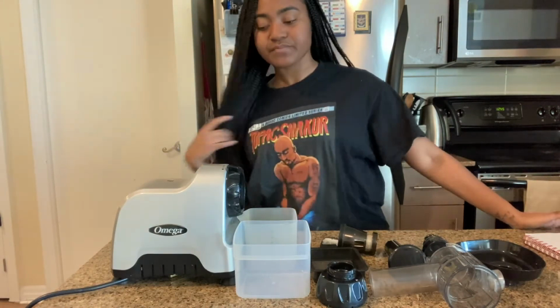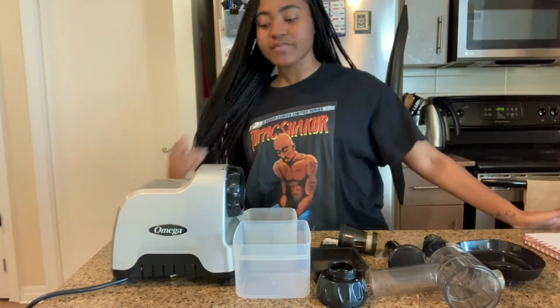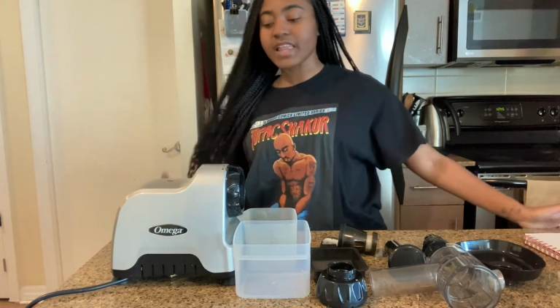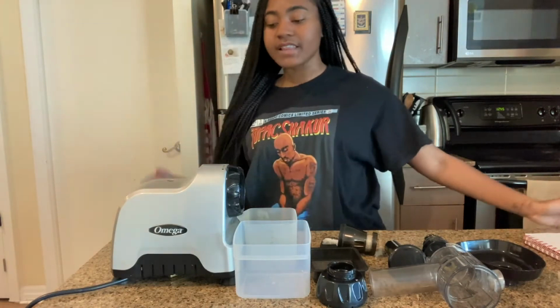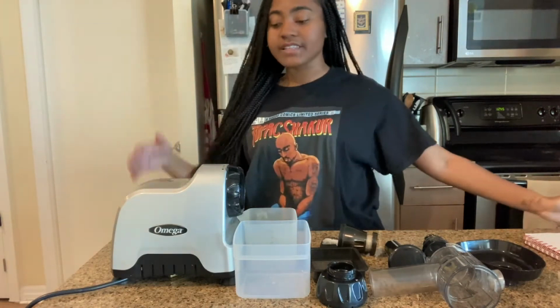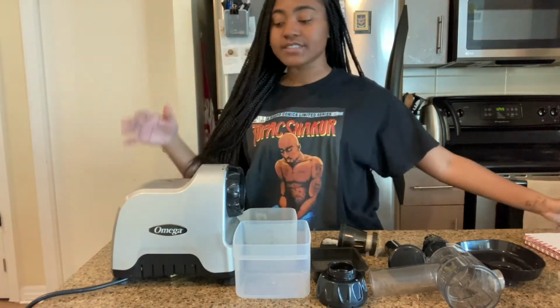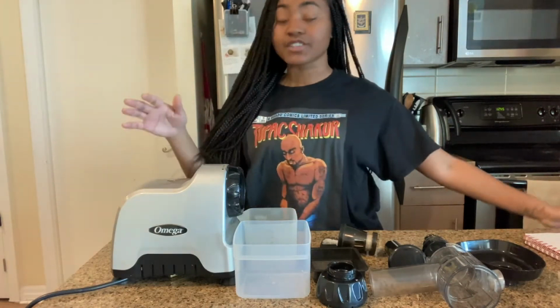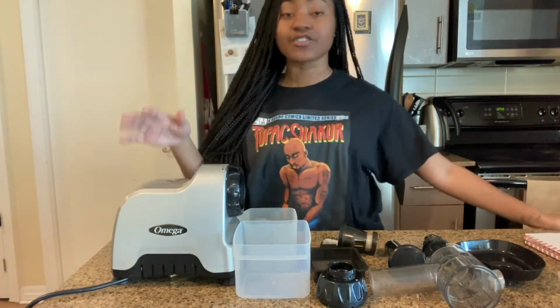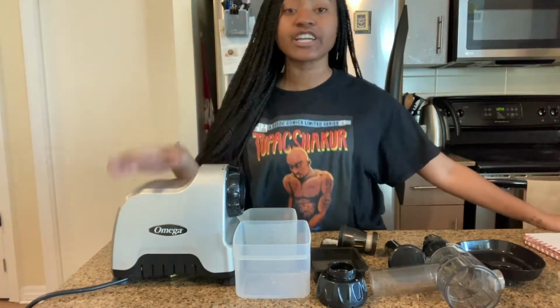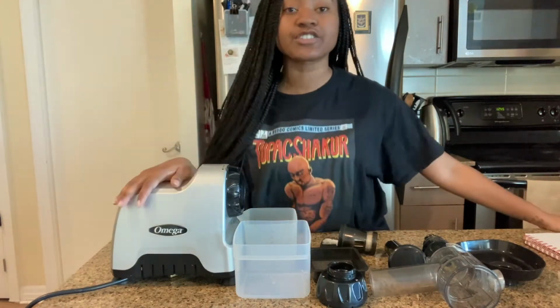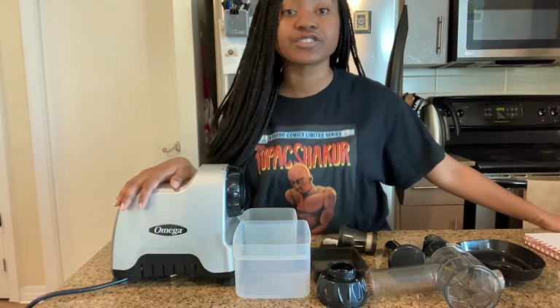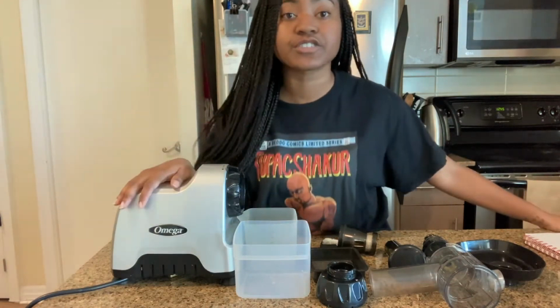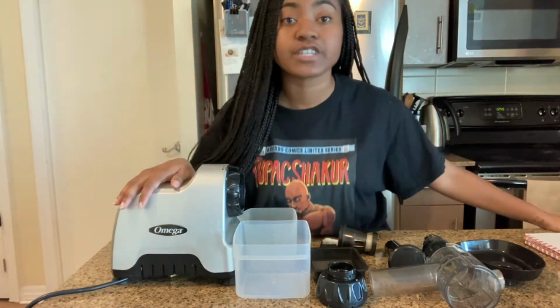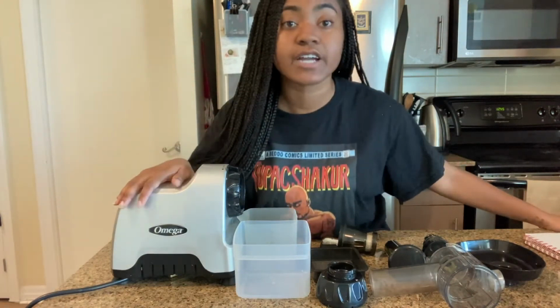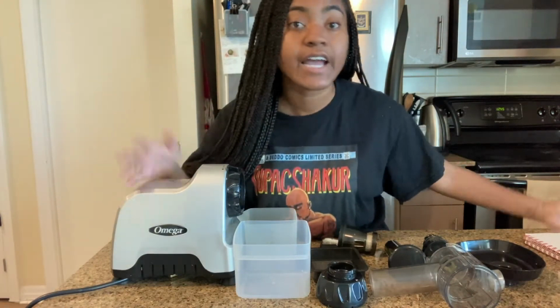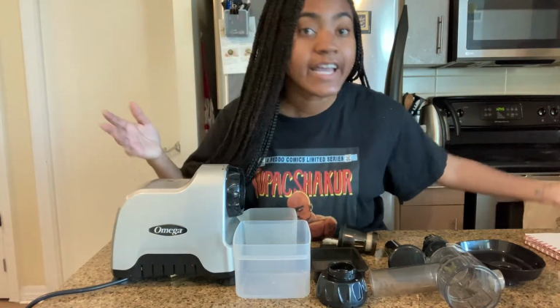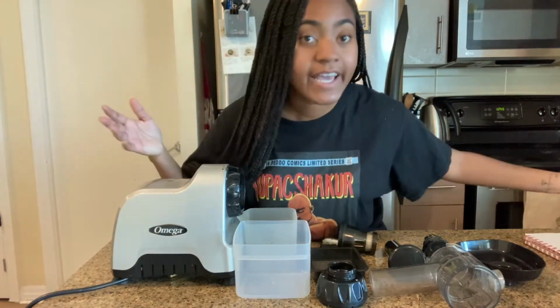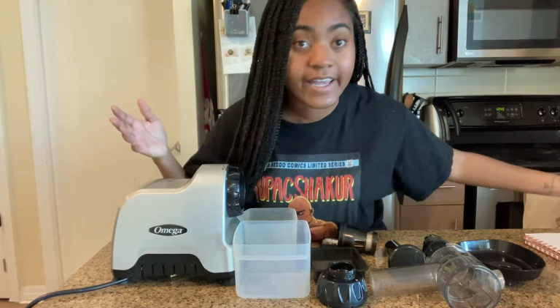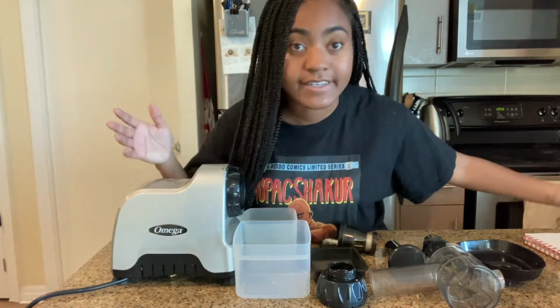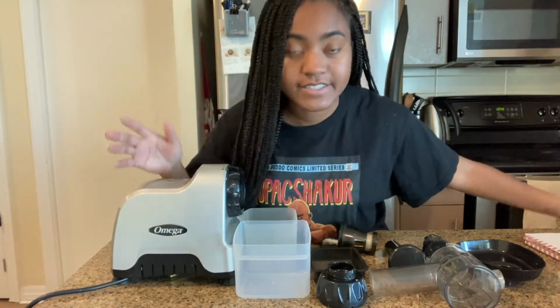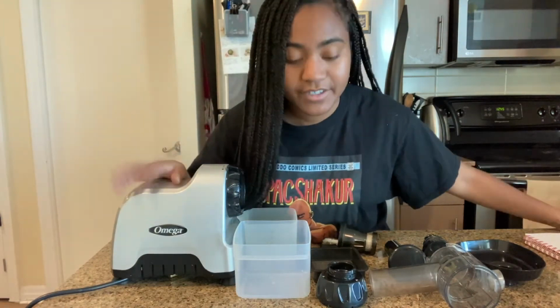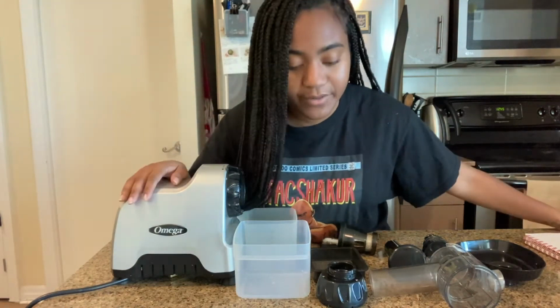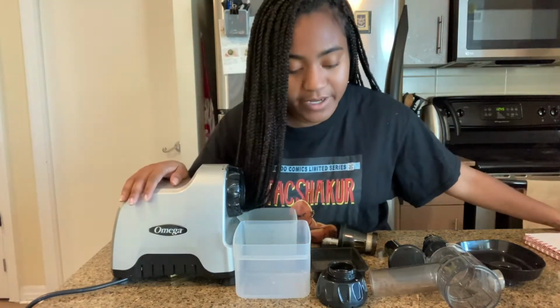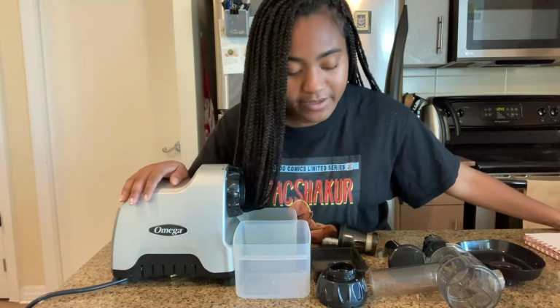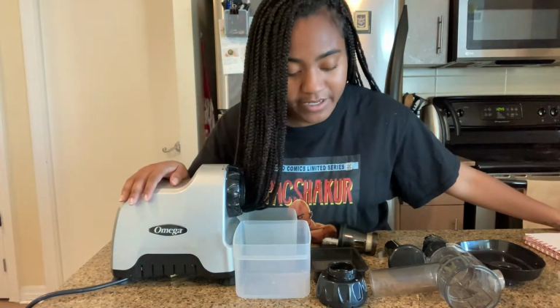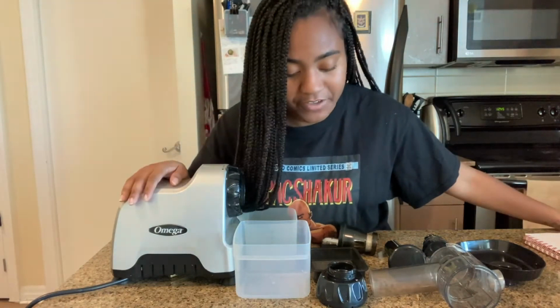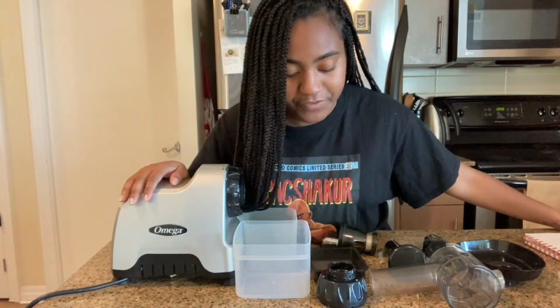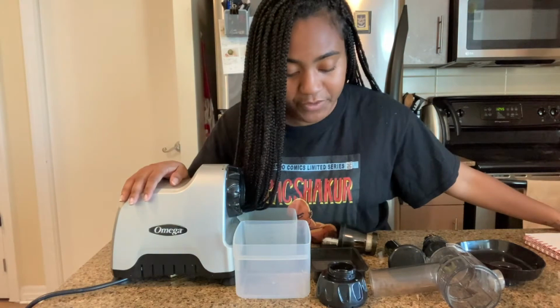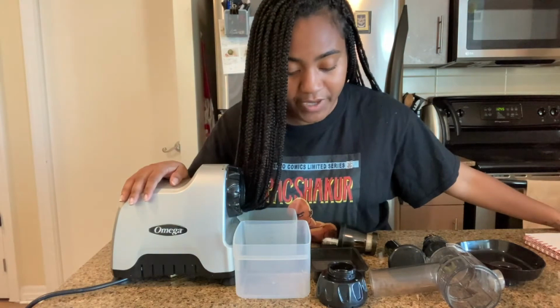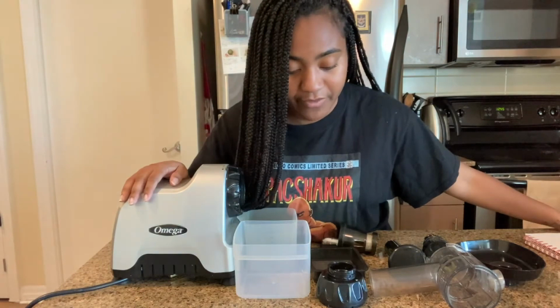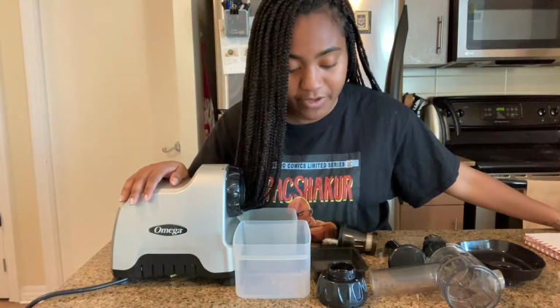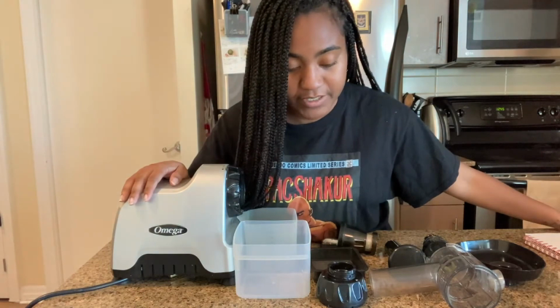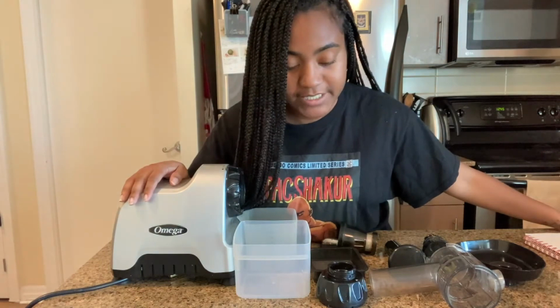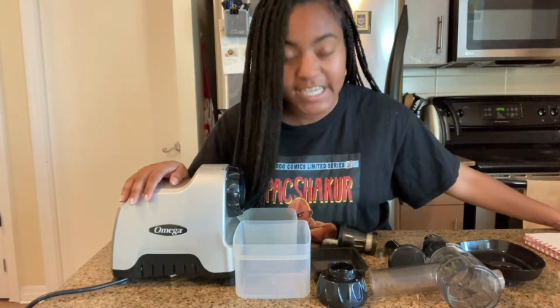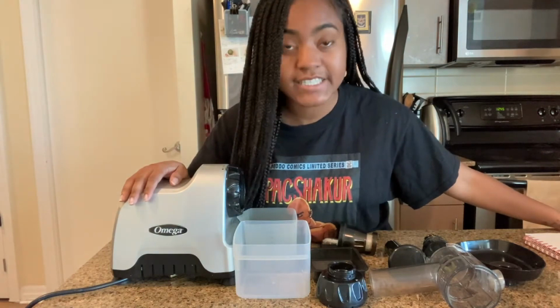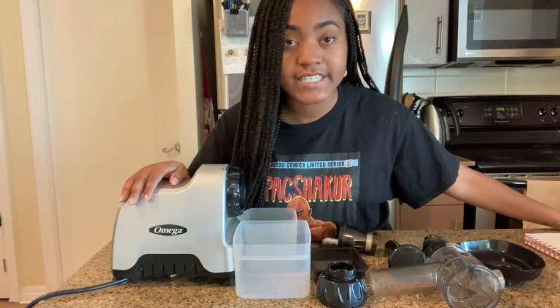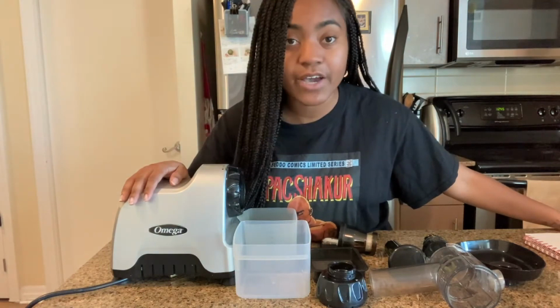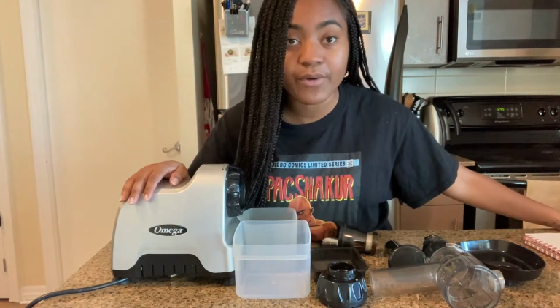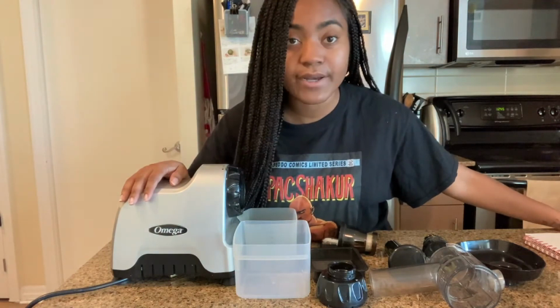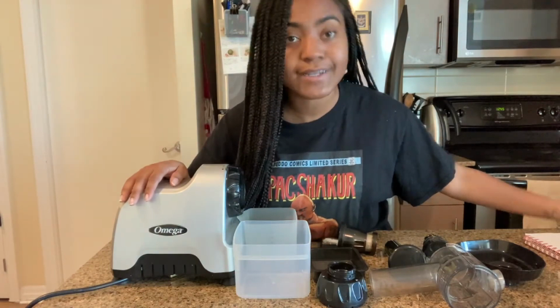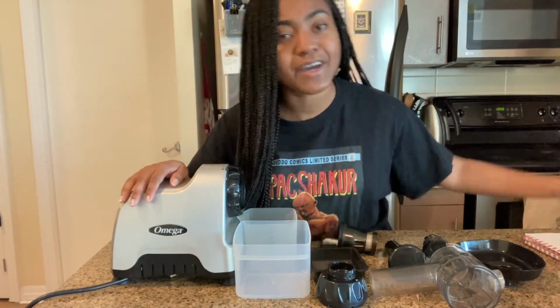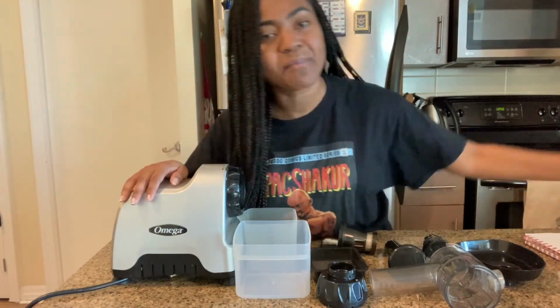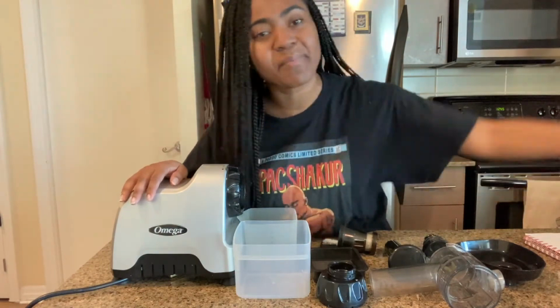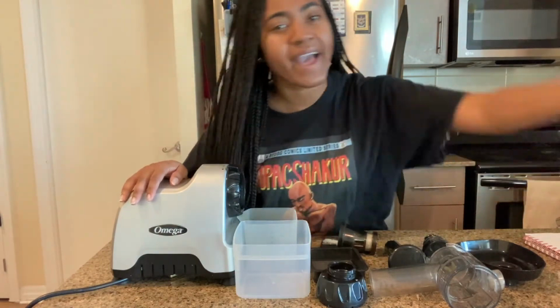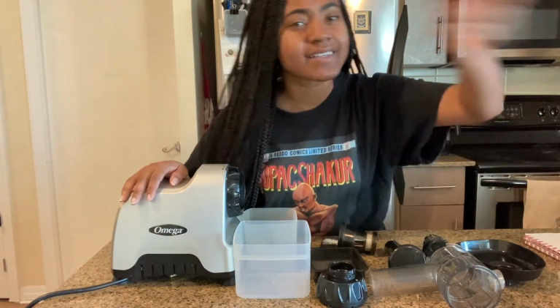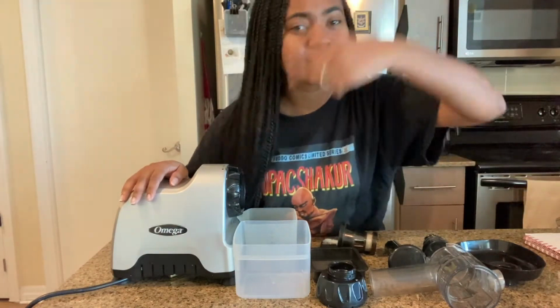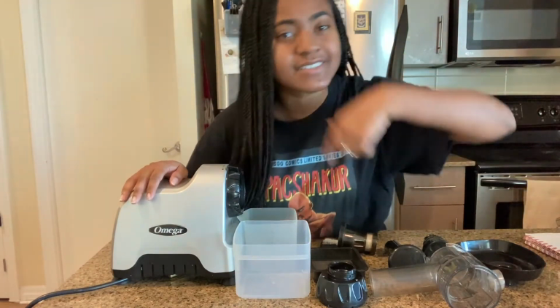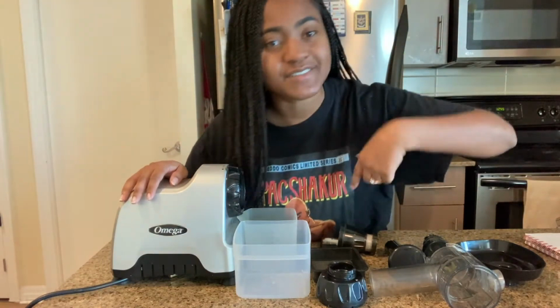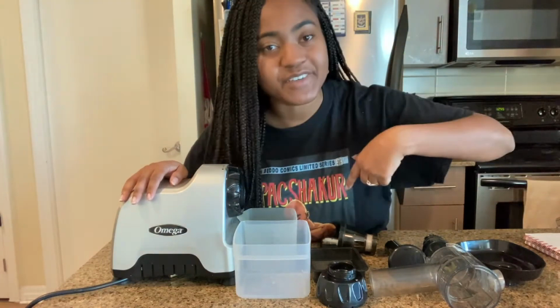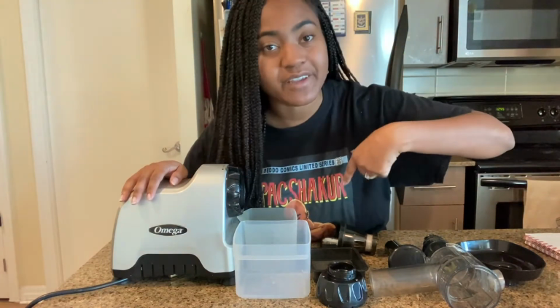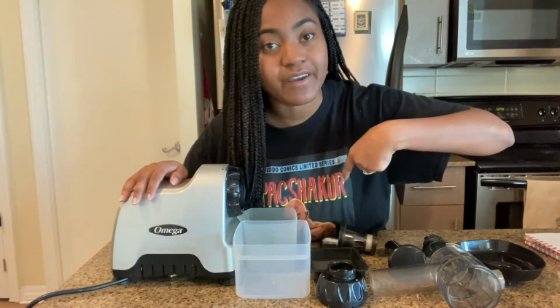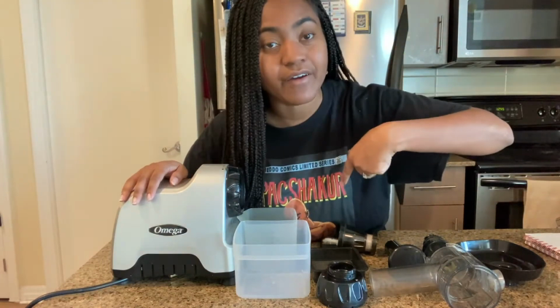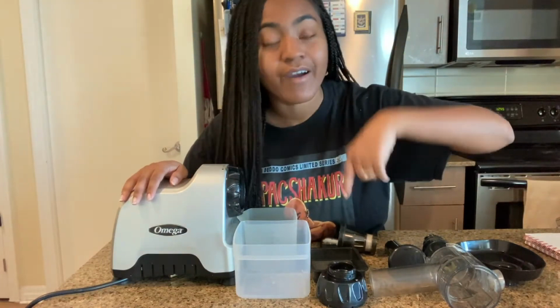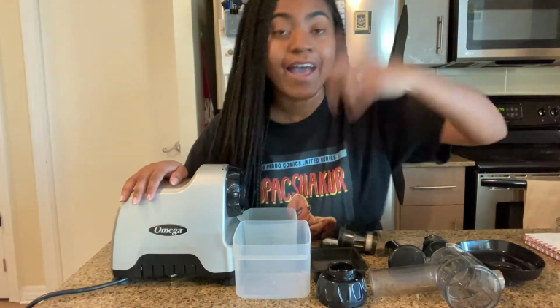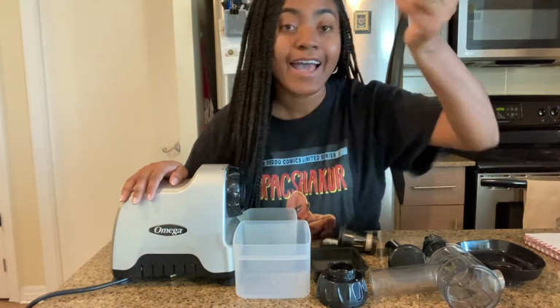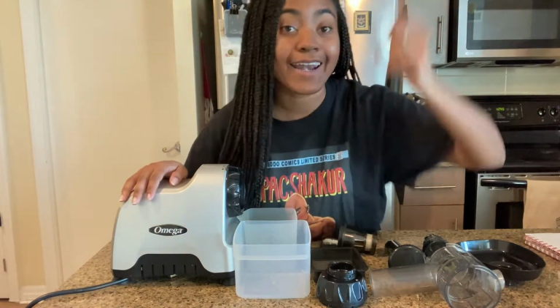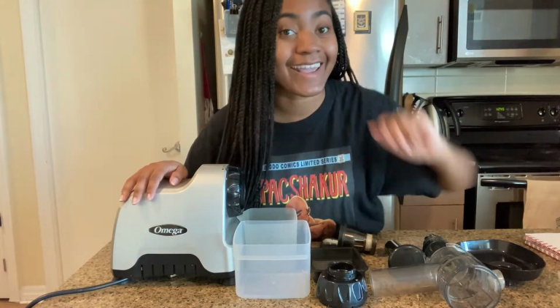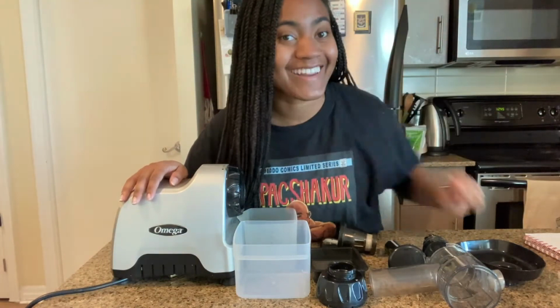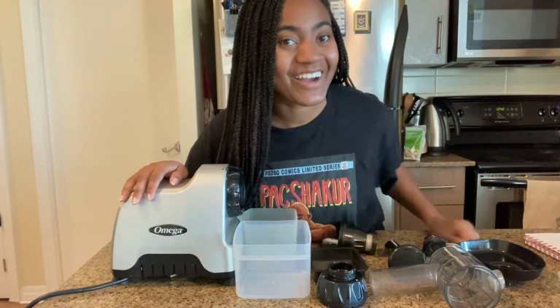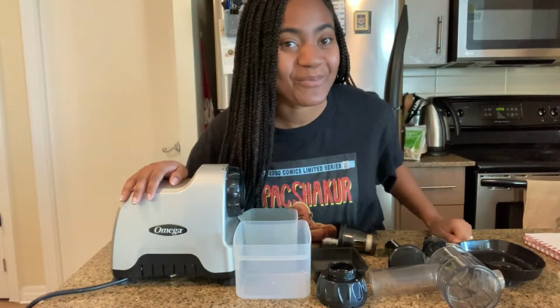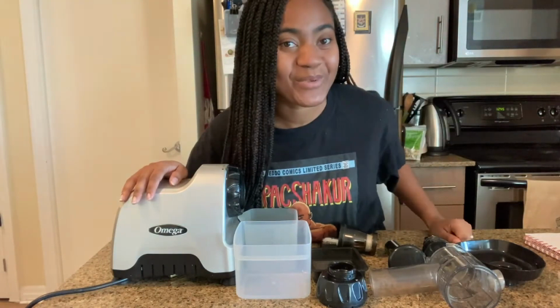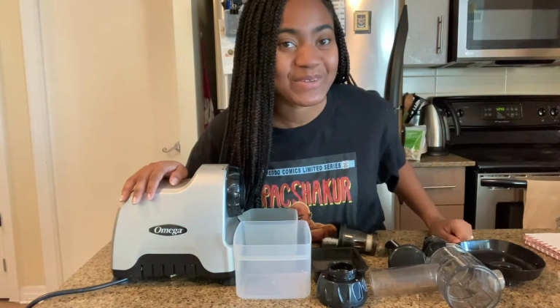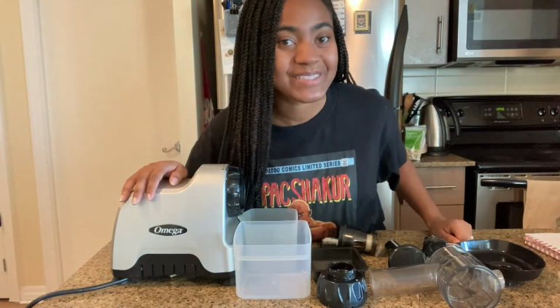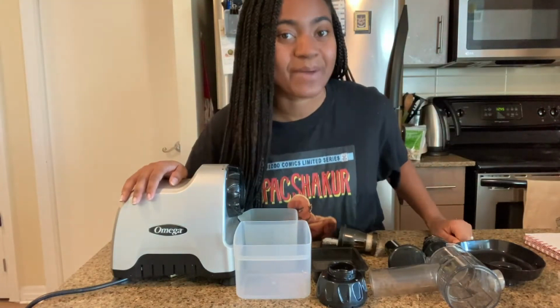This is a great juicer, and you know what? If you ever decide to get one, come back to this video and I can help you assemble.